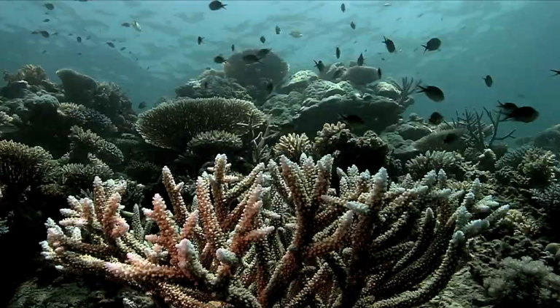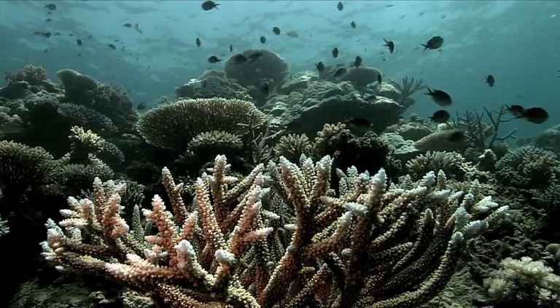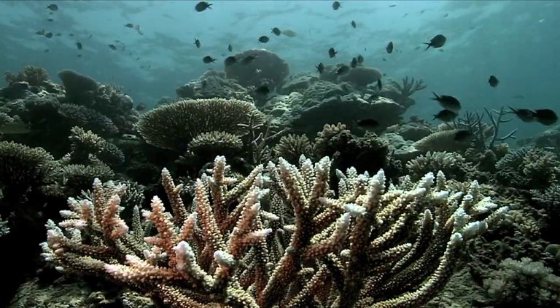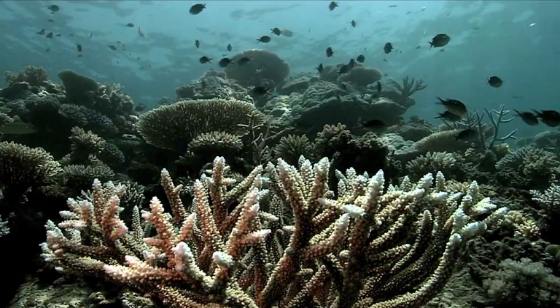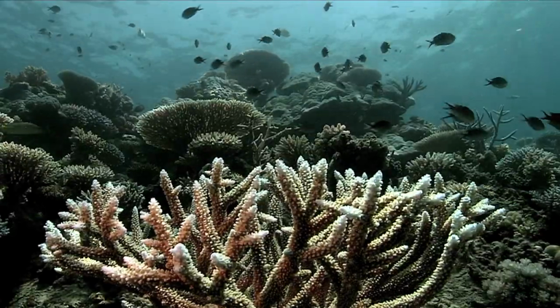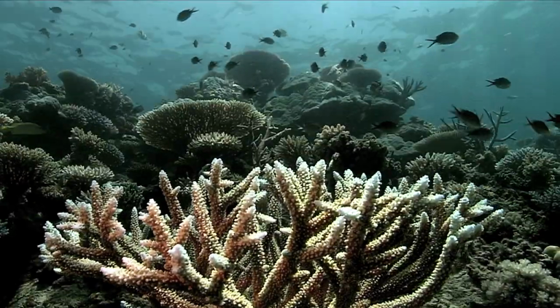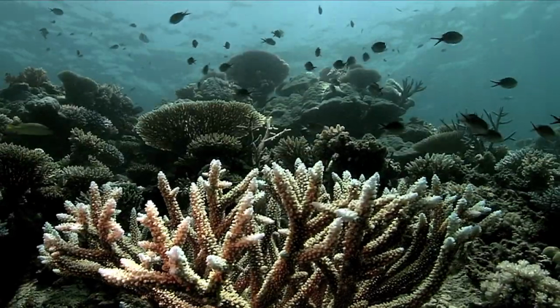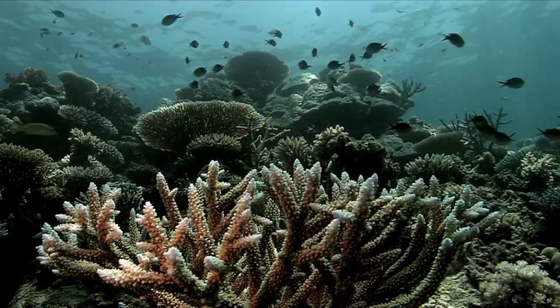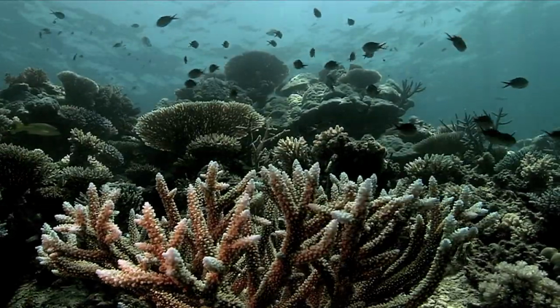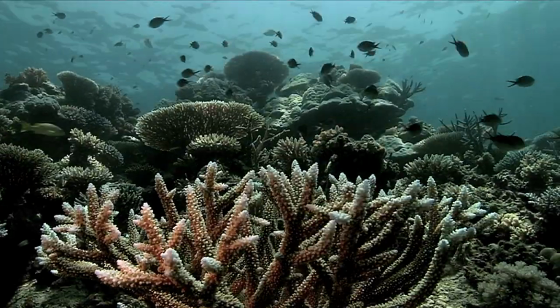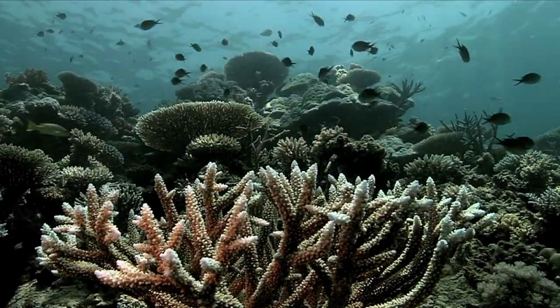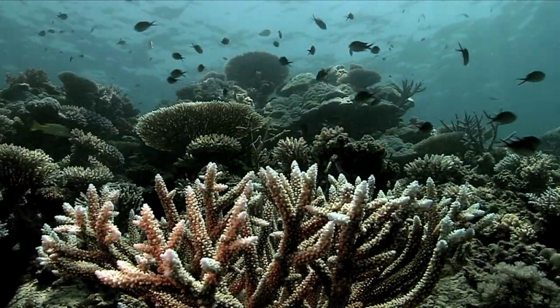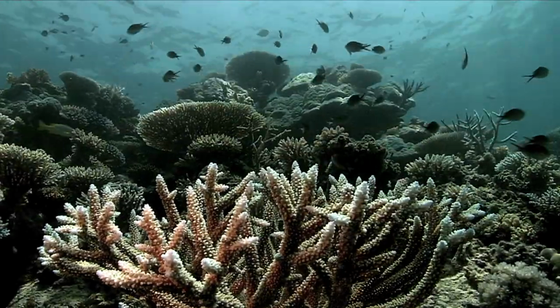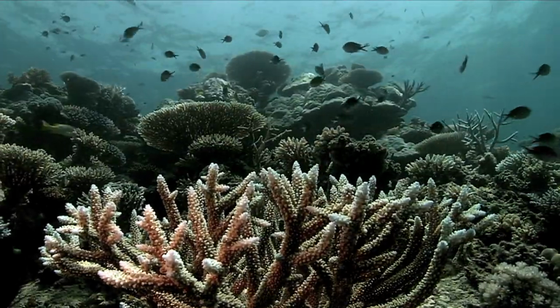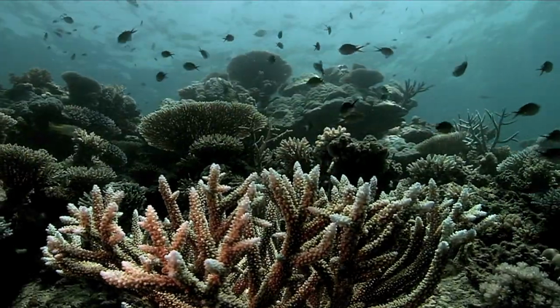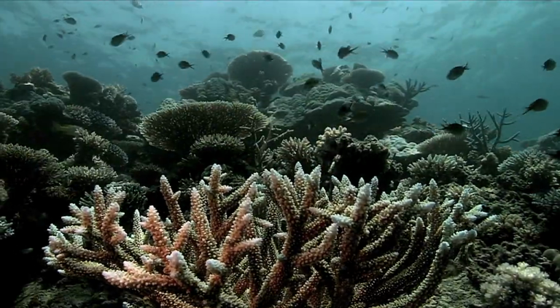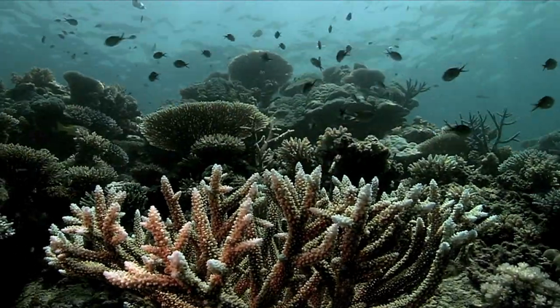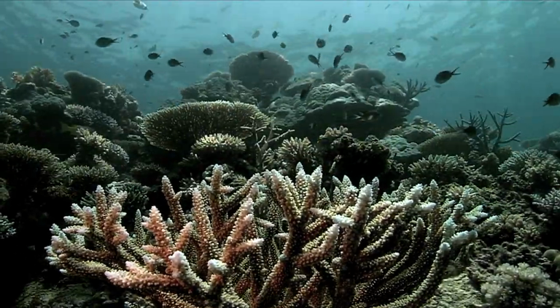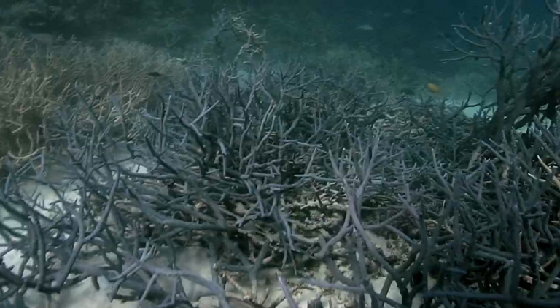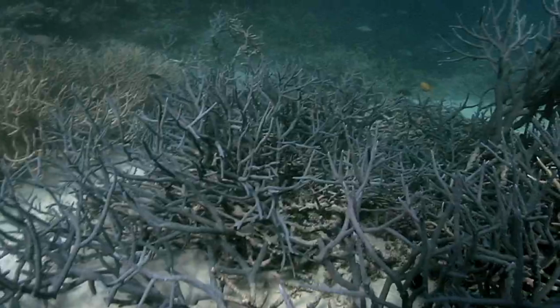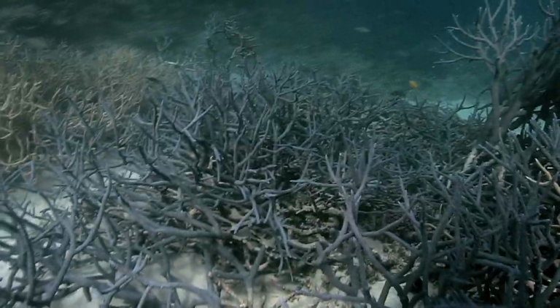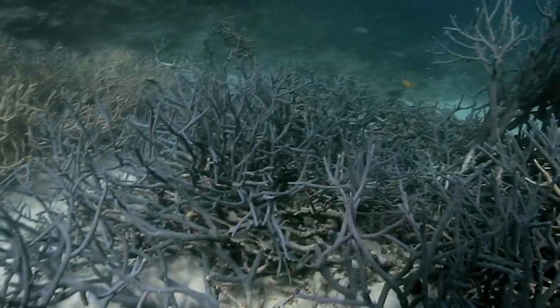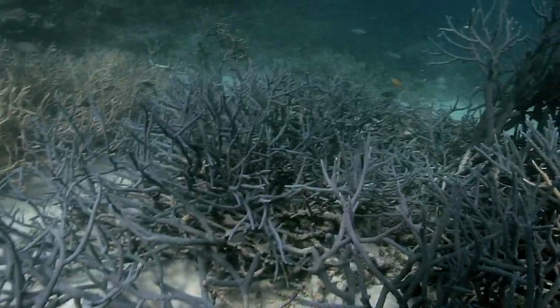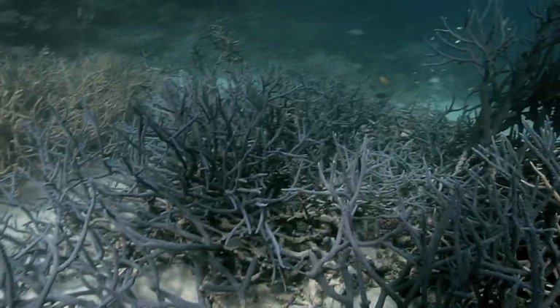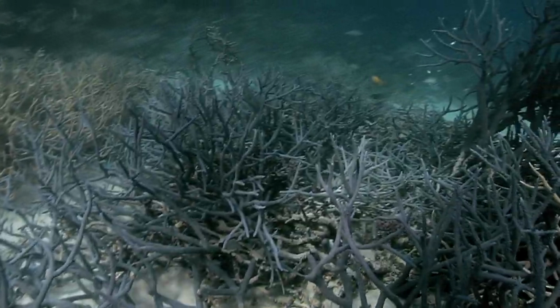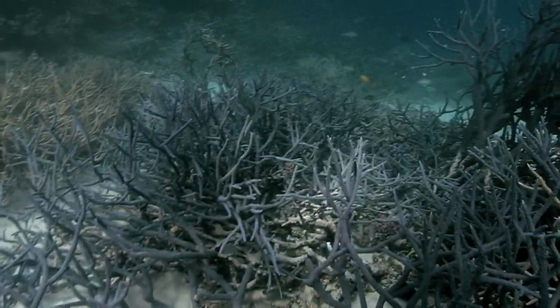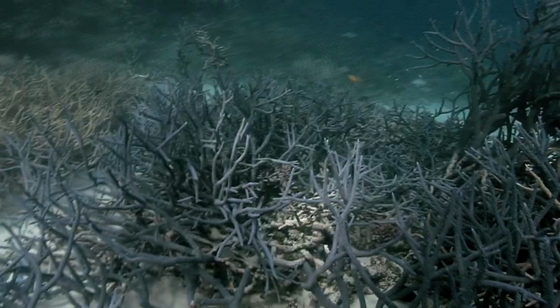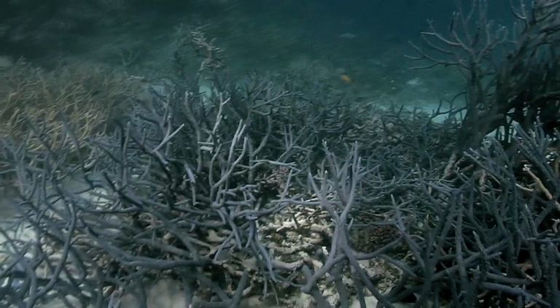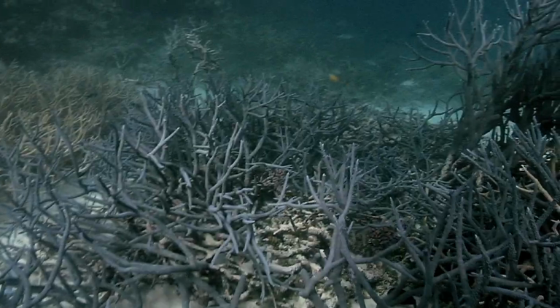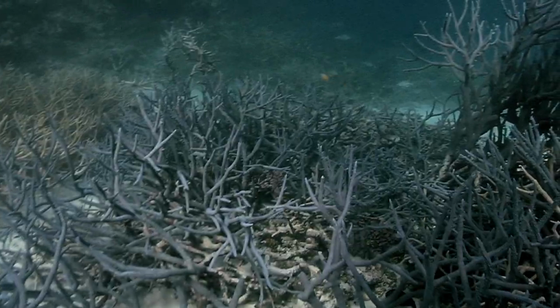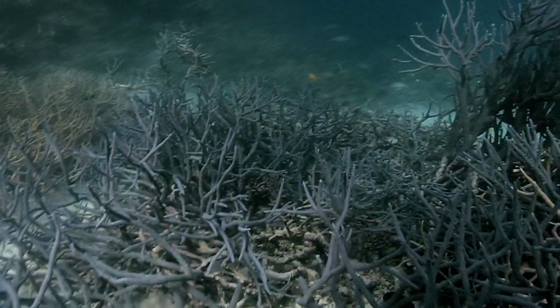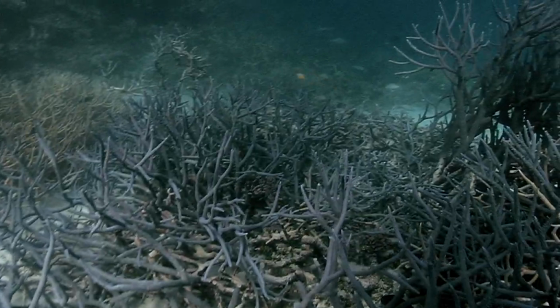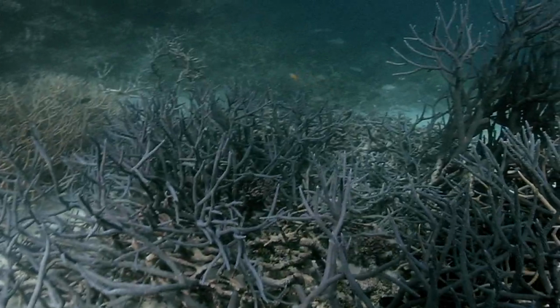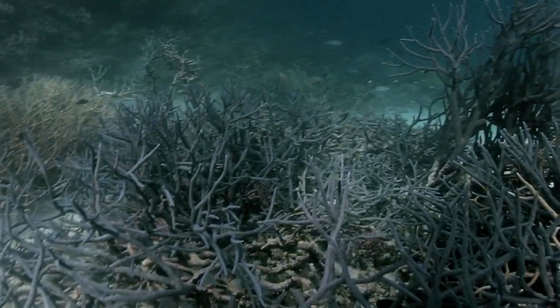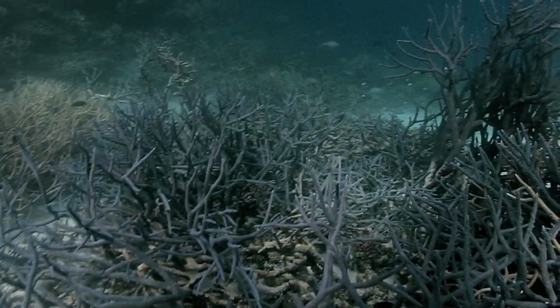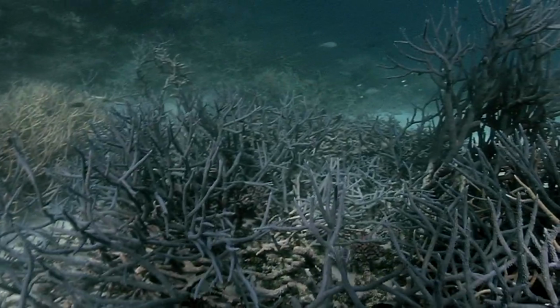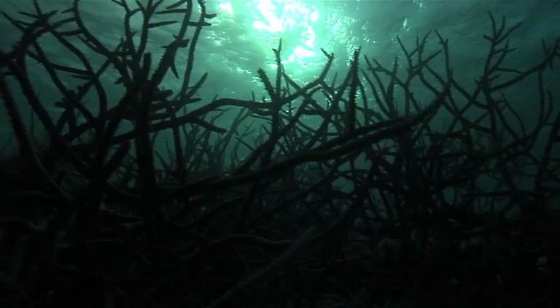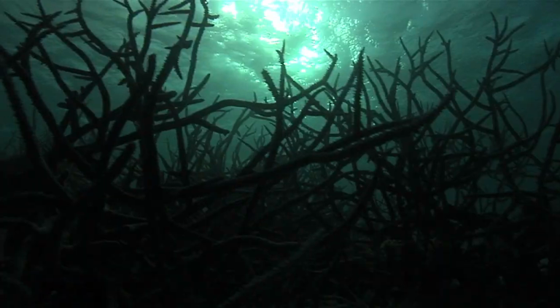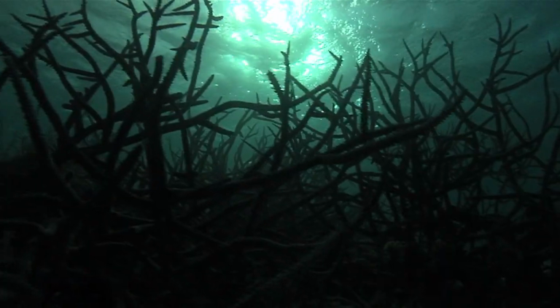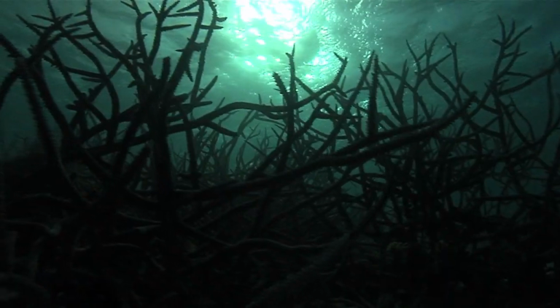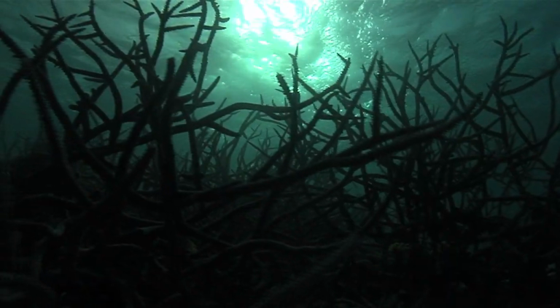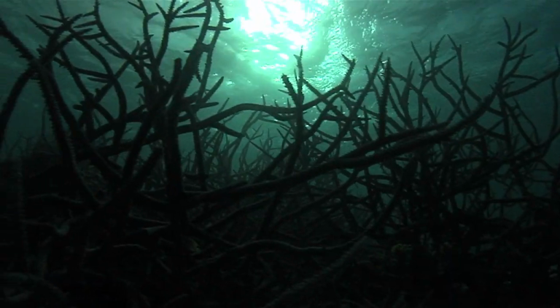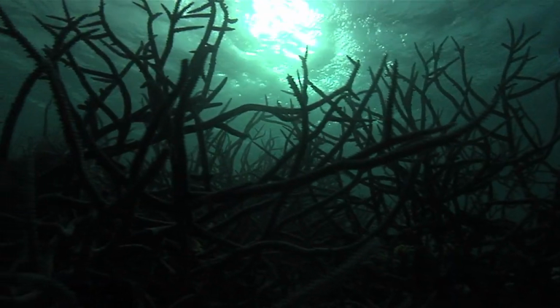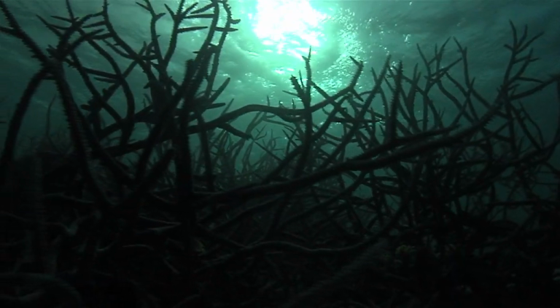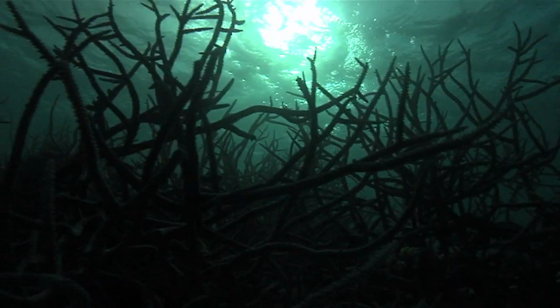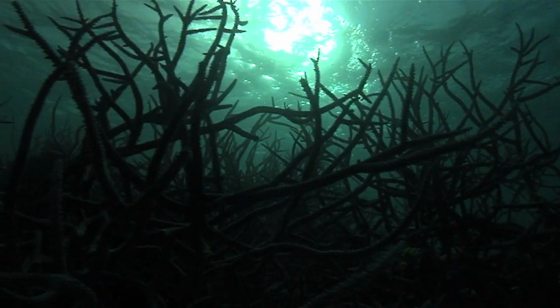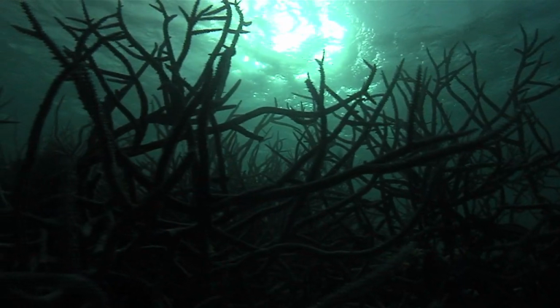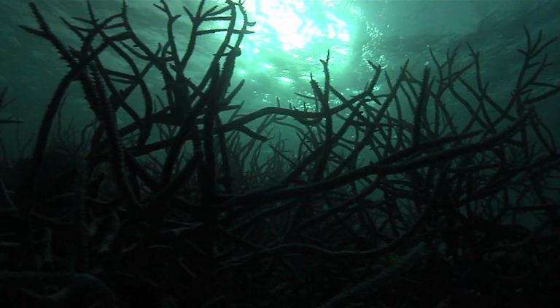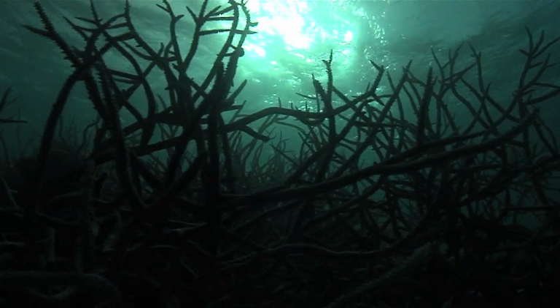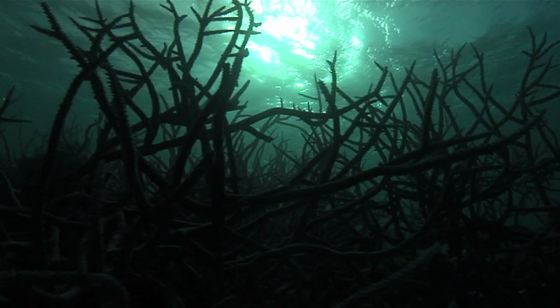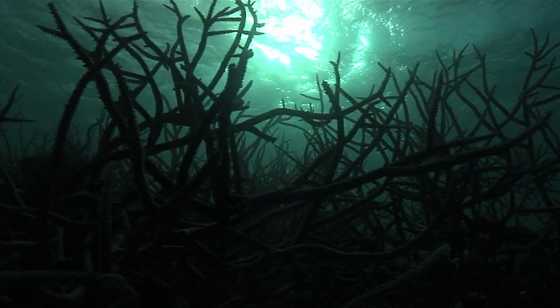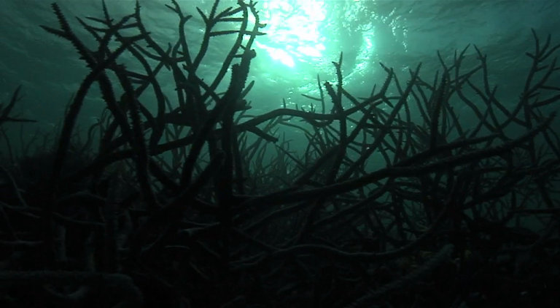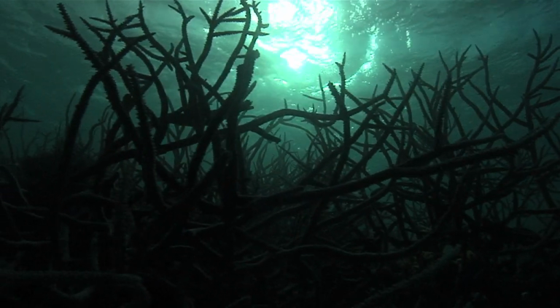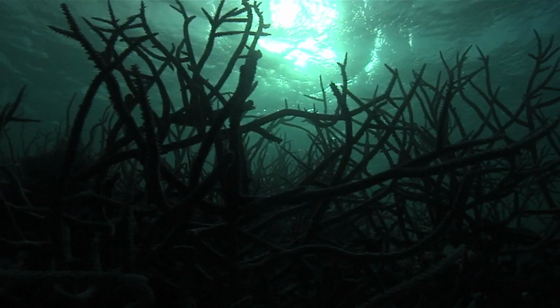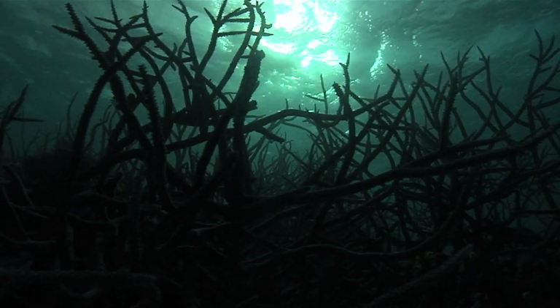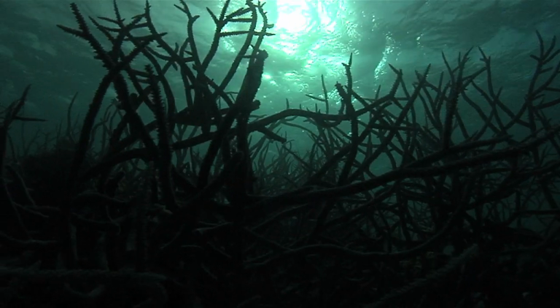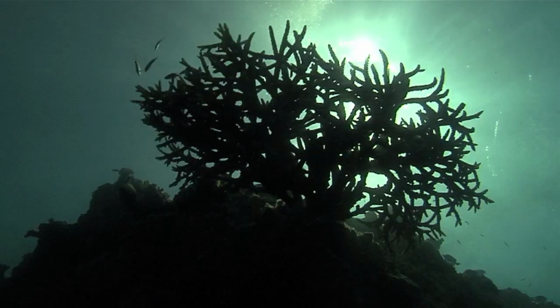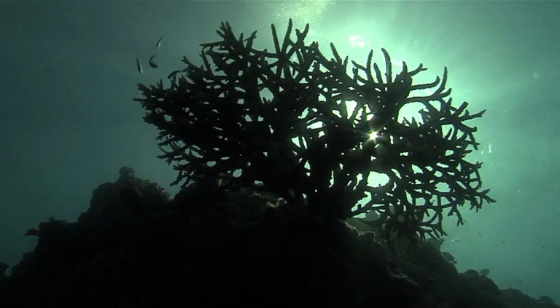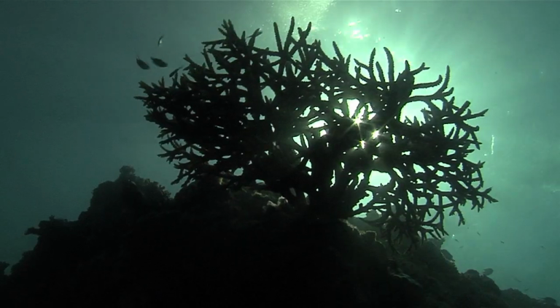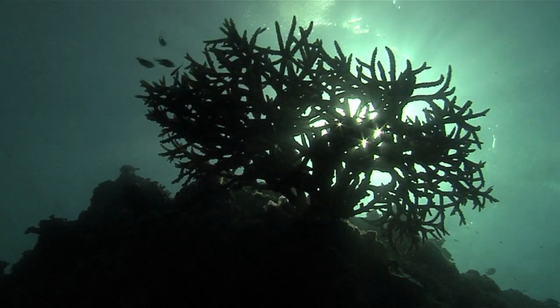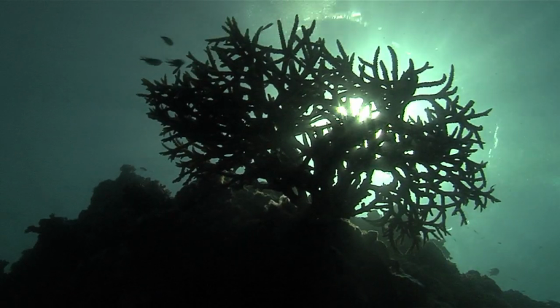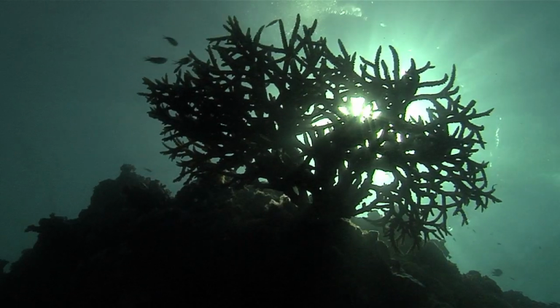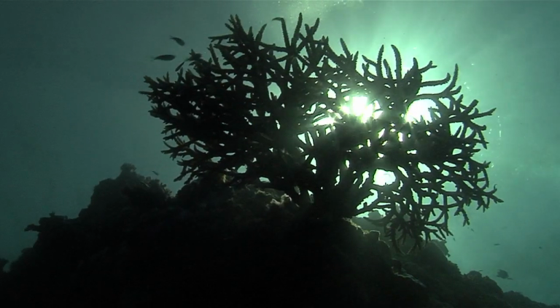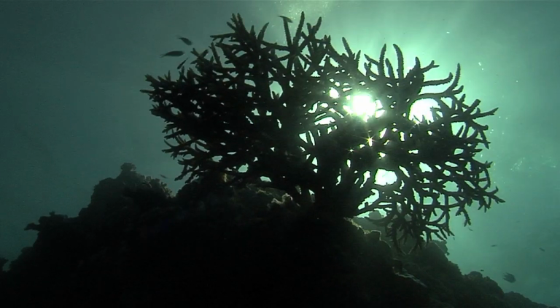But reefs are rapidly changing, with over 40% of coral disappearing in the last 50 years.